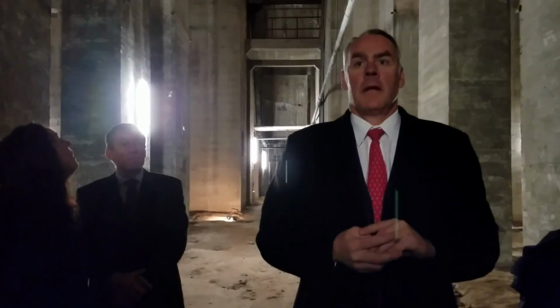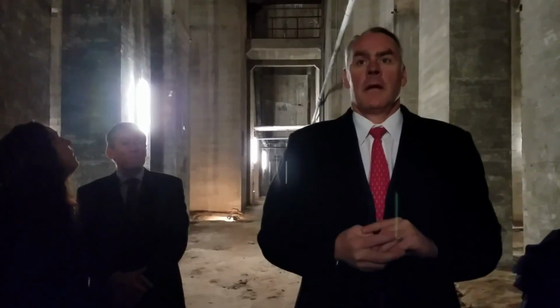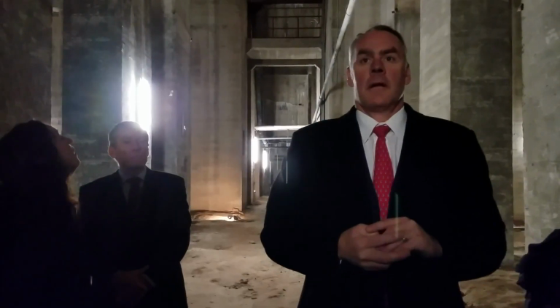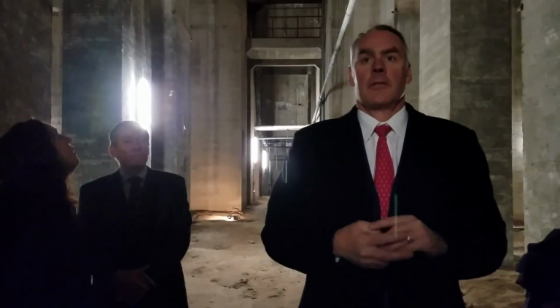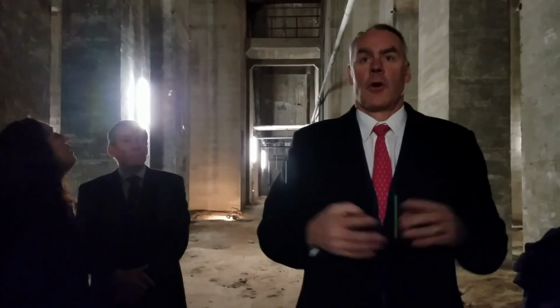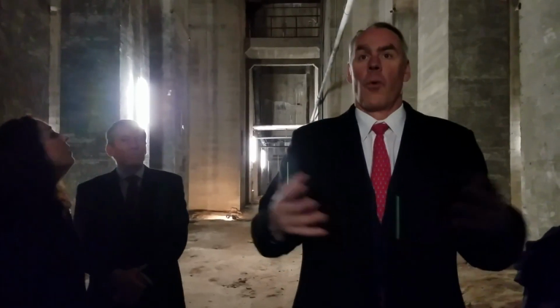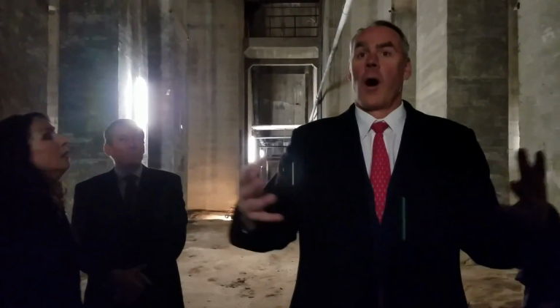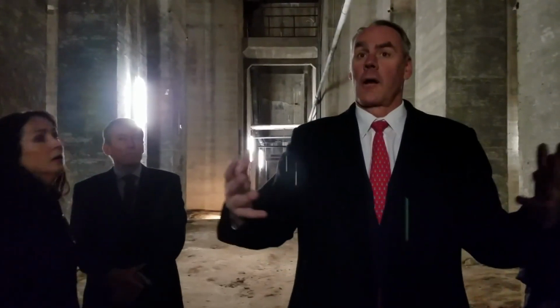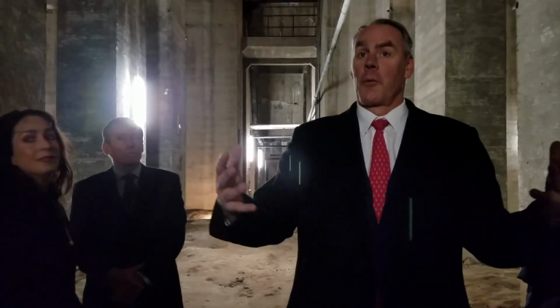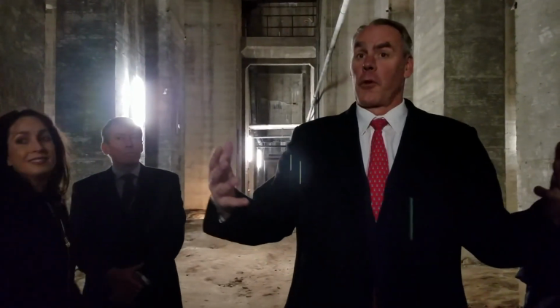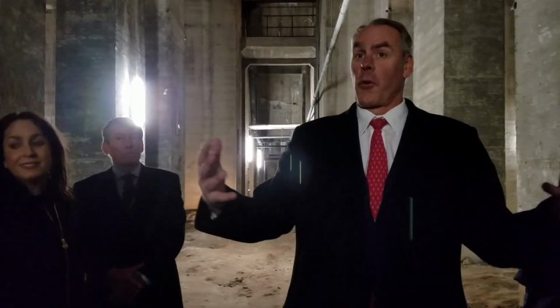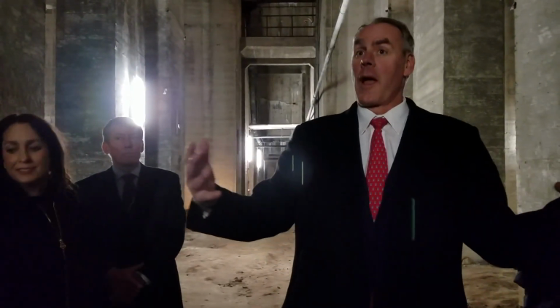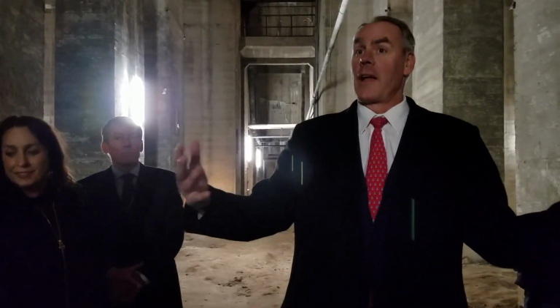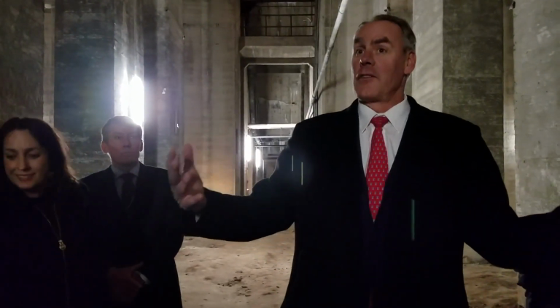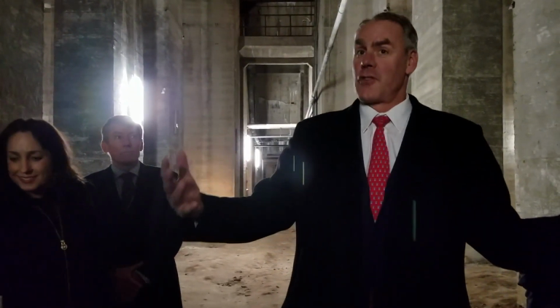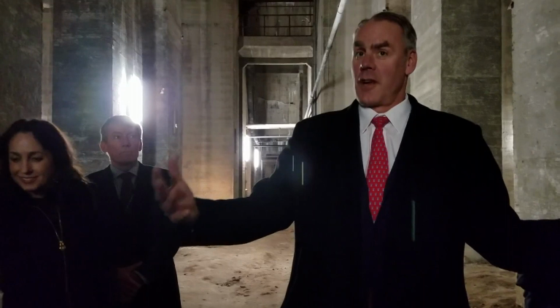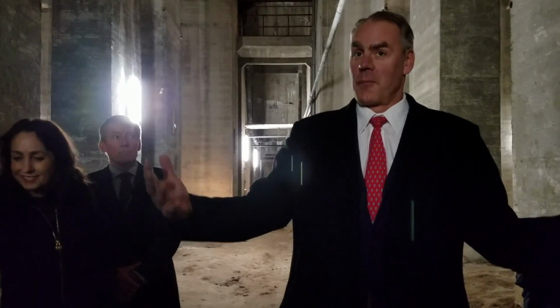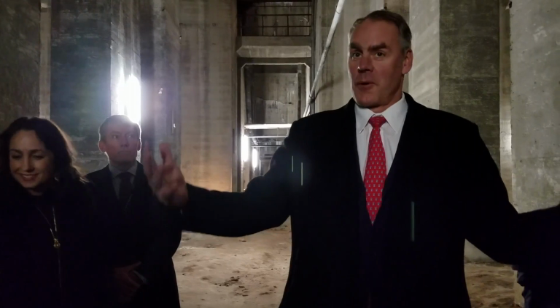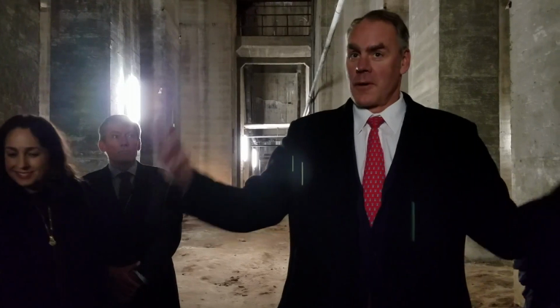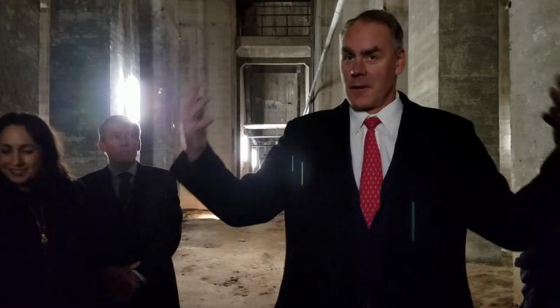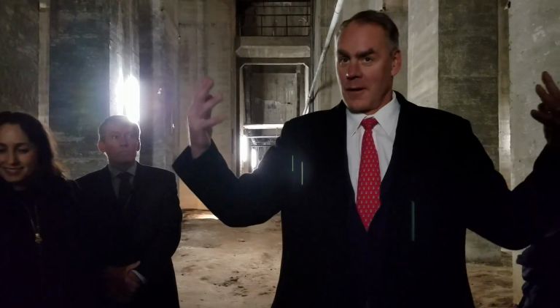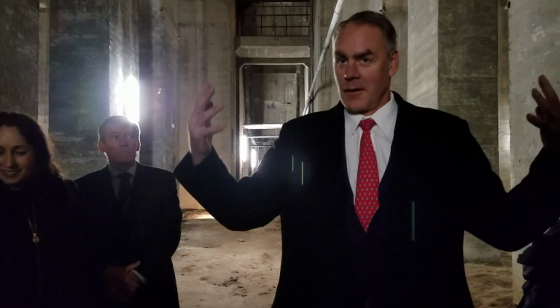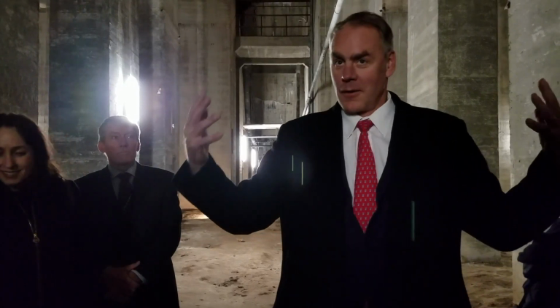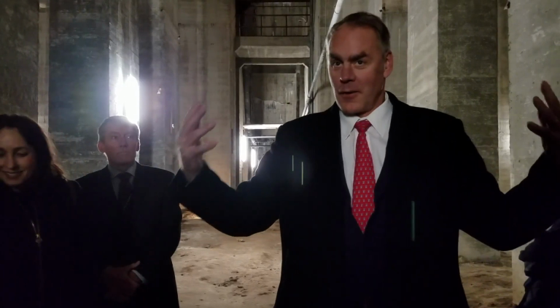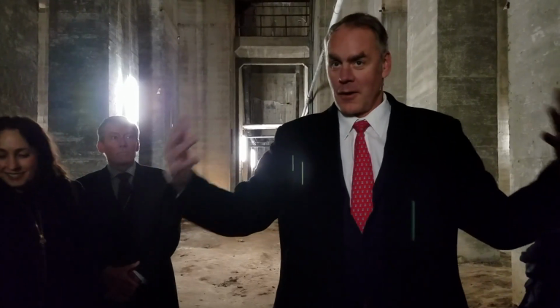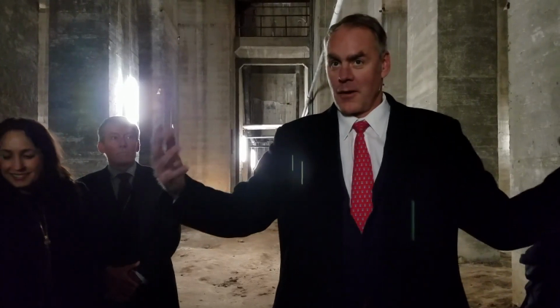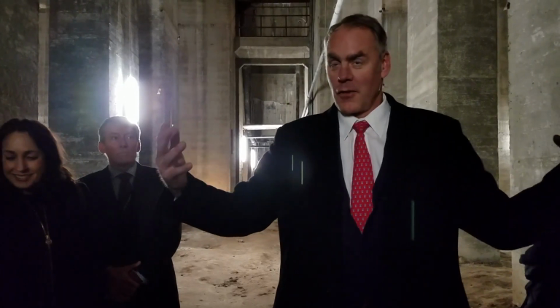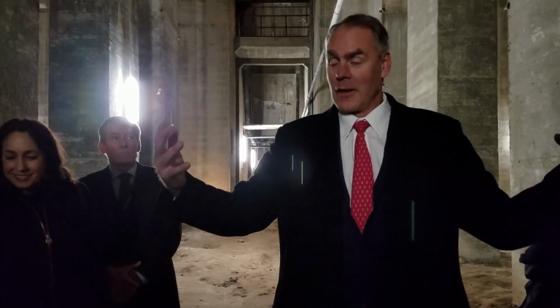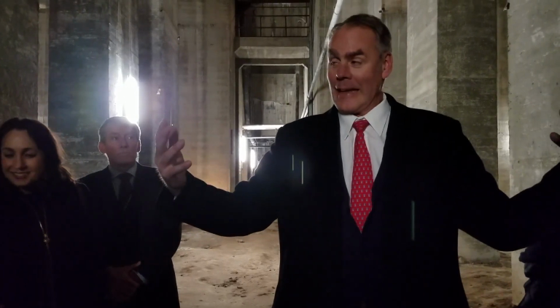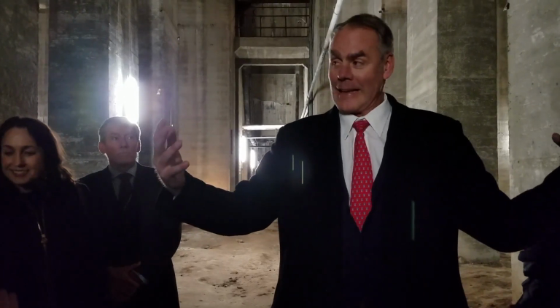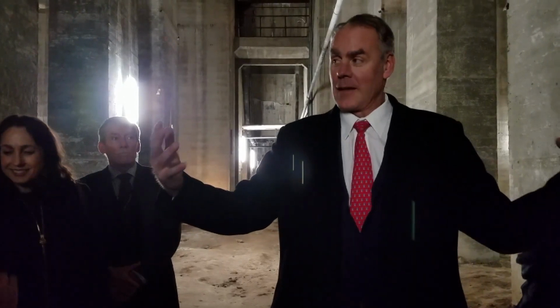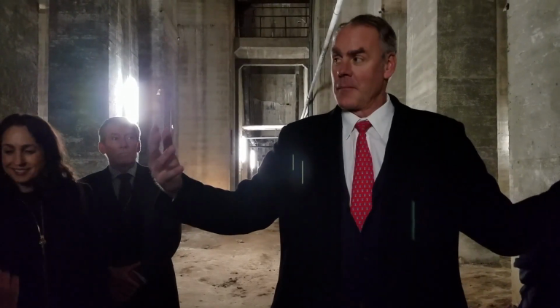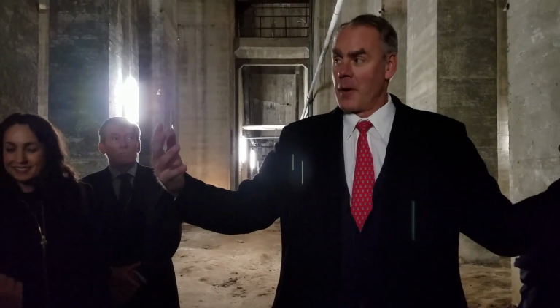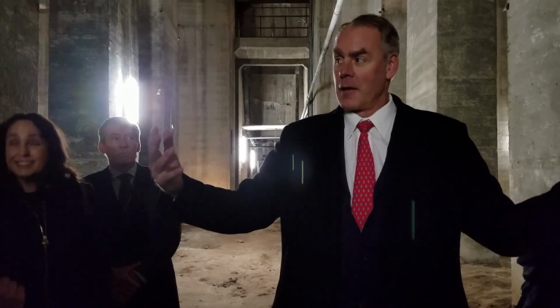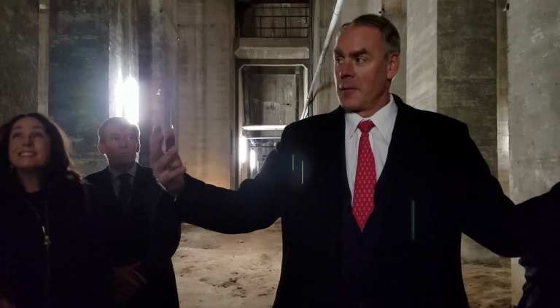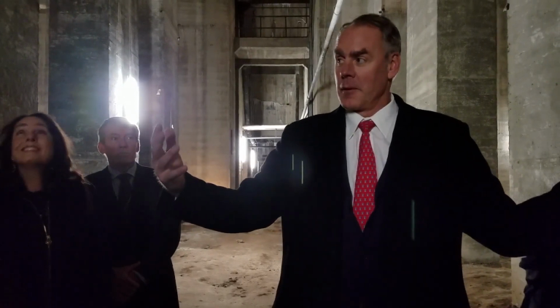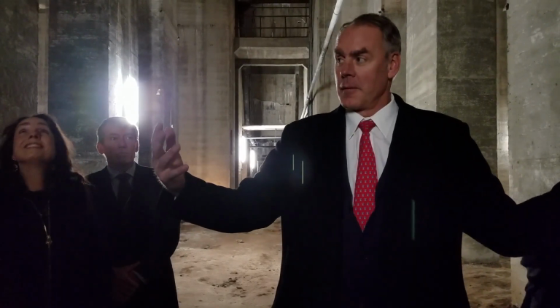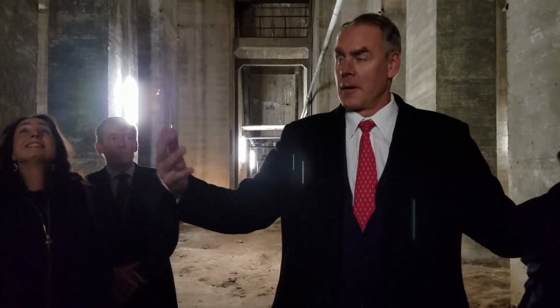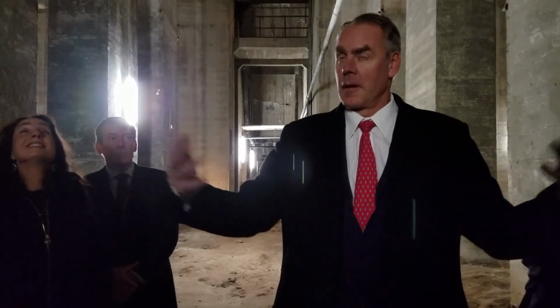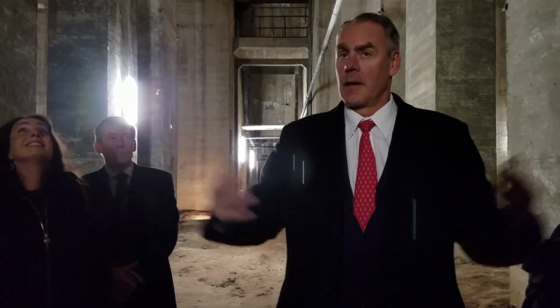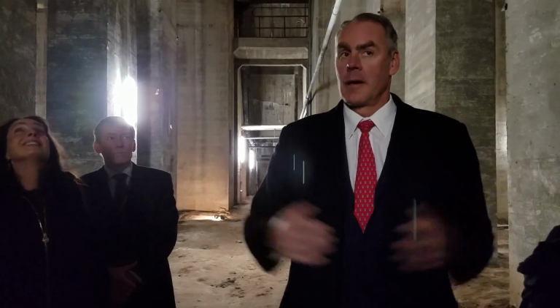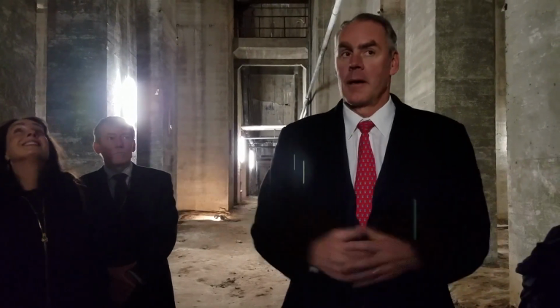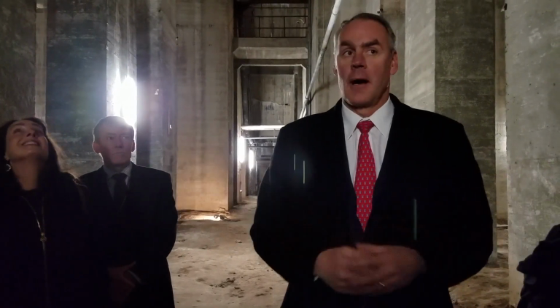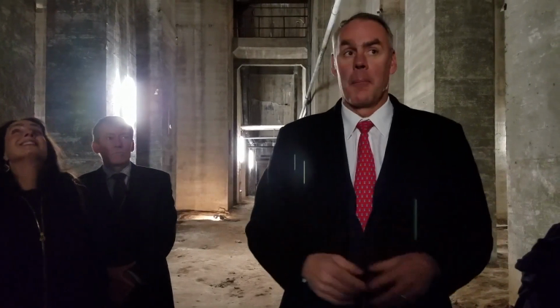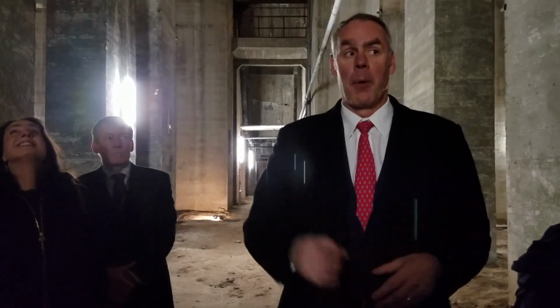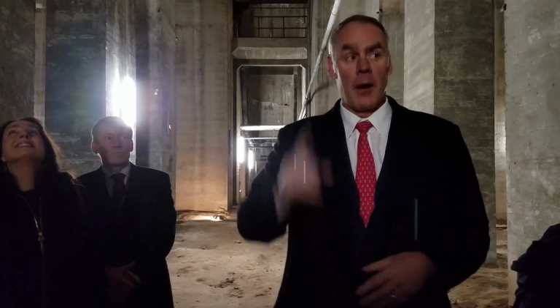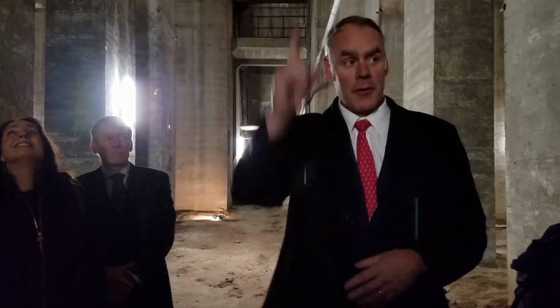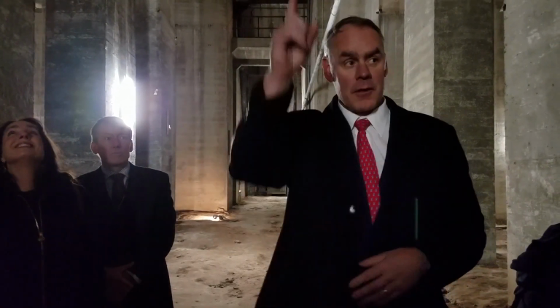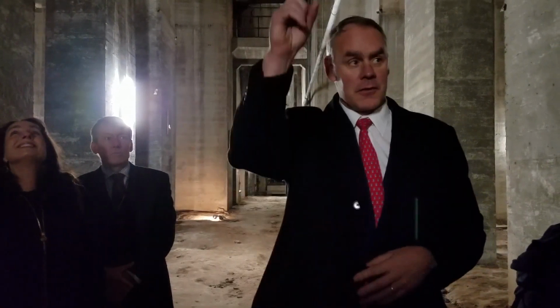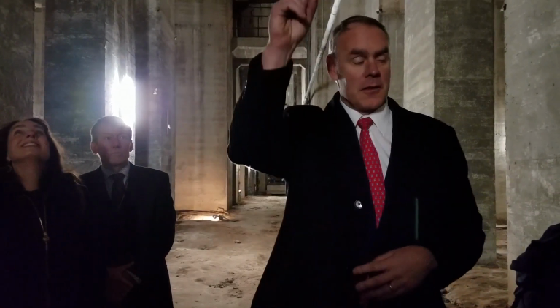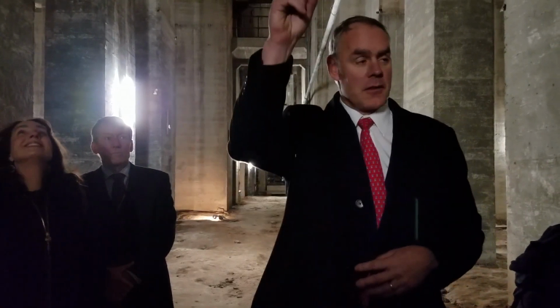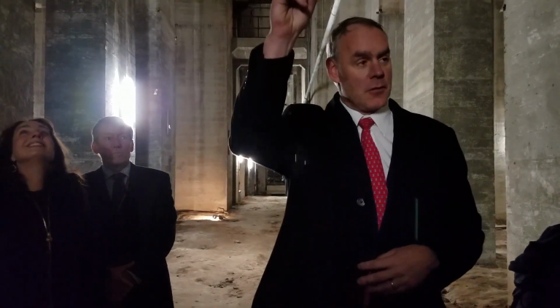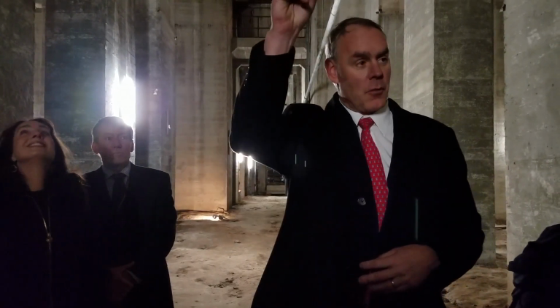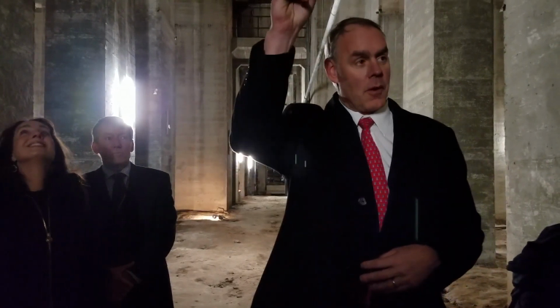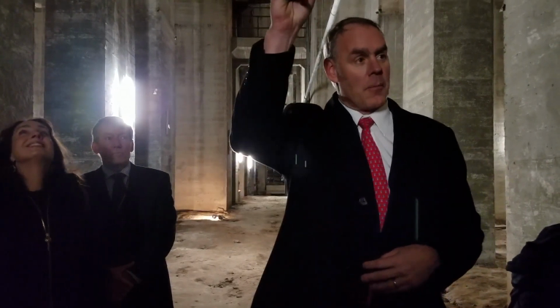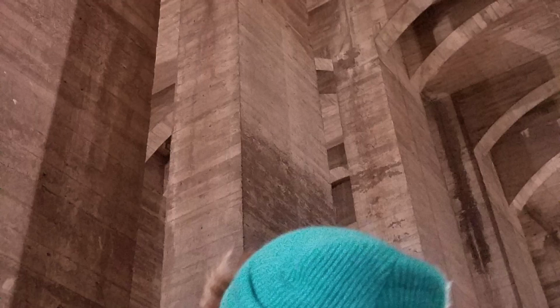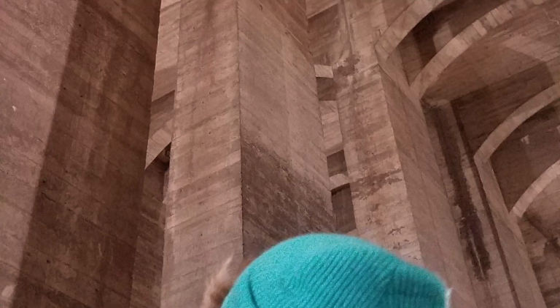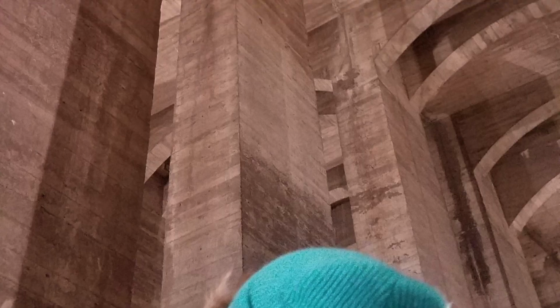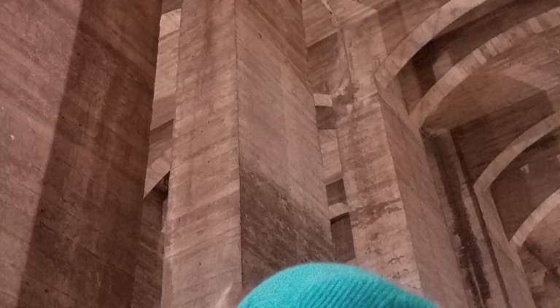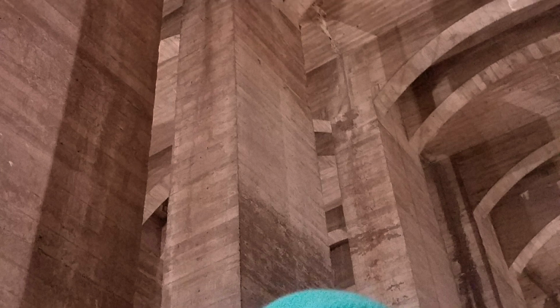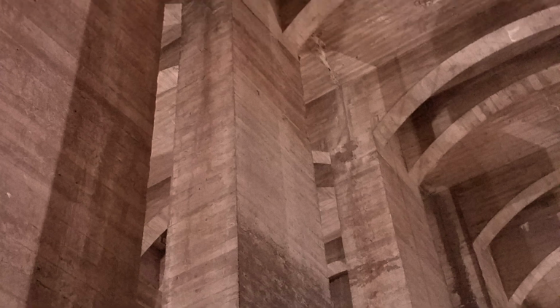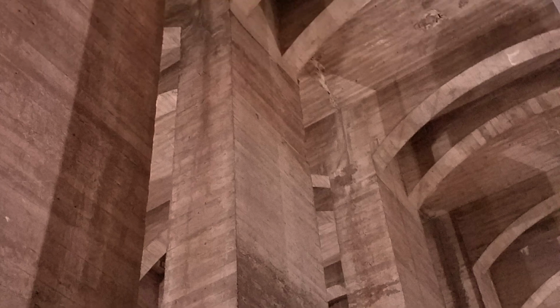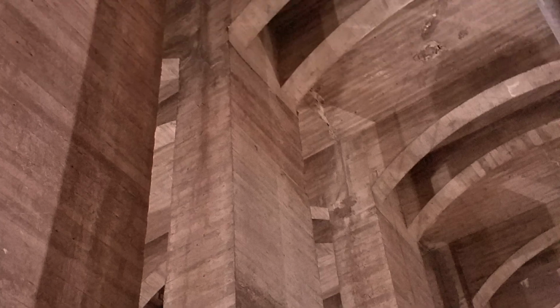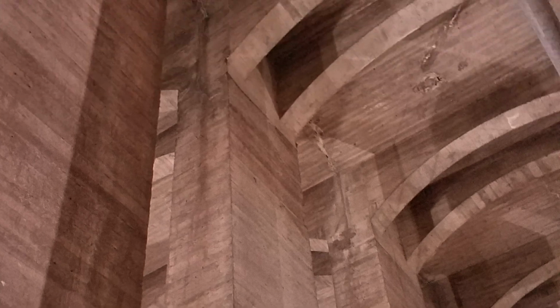Welcome to the Grand Chamber underneath the Lincoln Memorial. Above us is where President Lincoln sits.